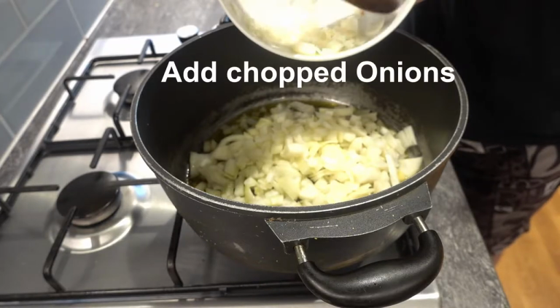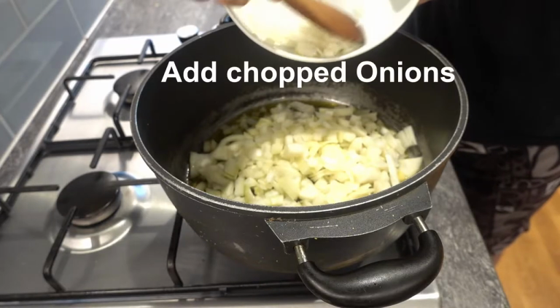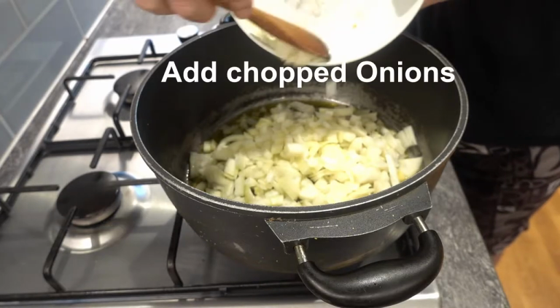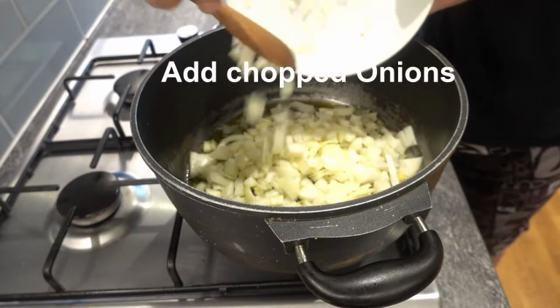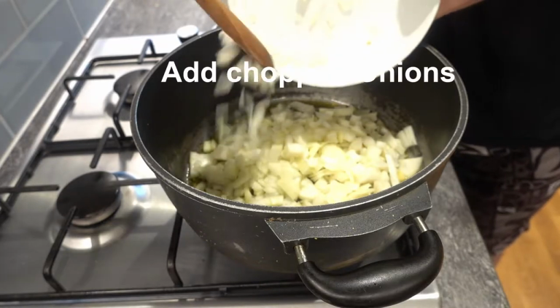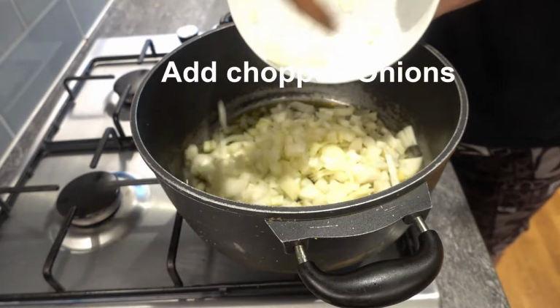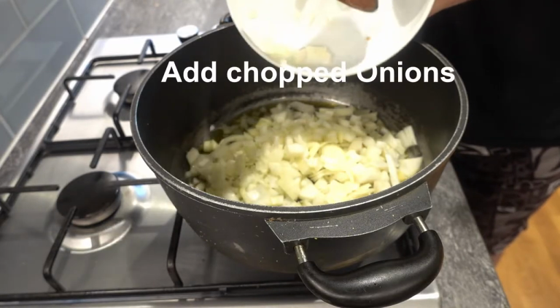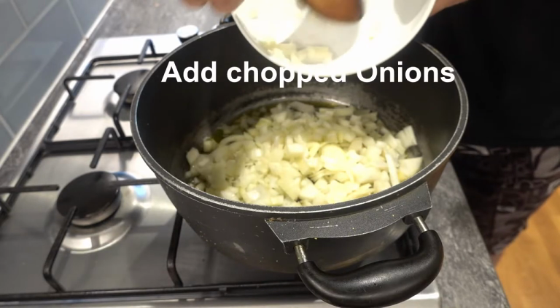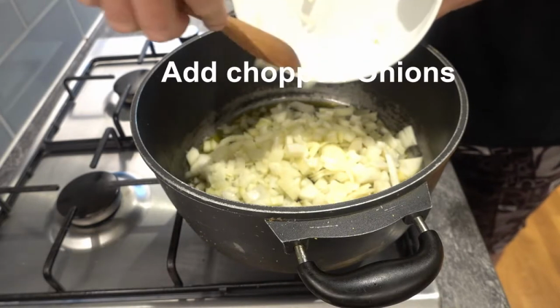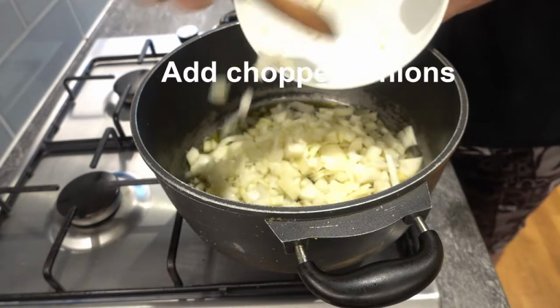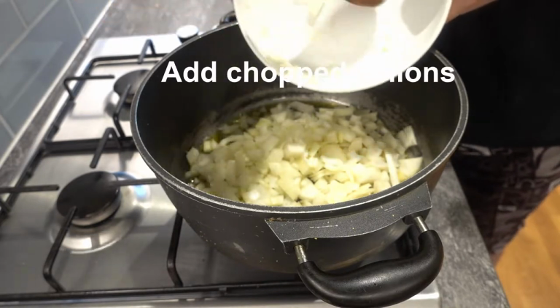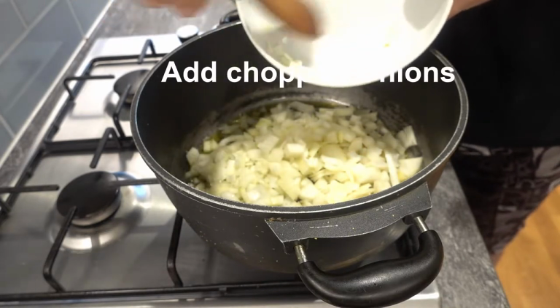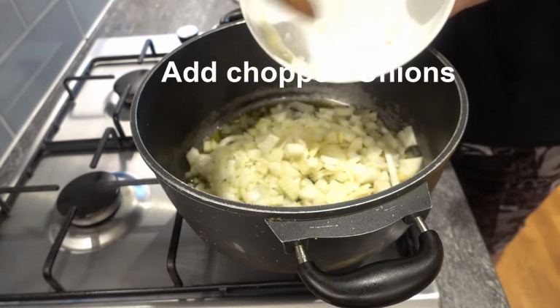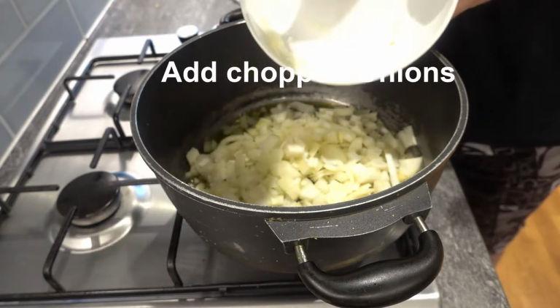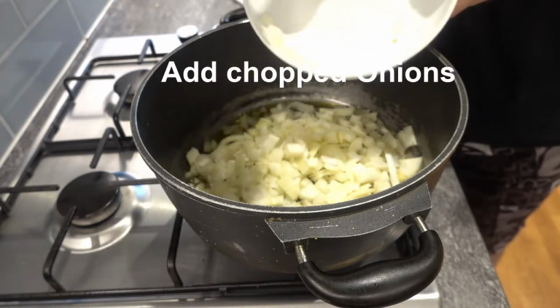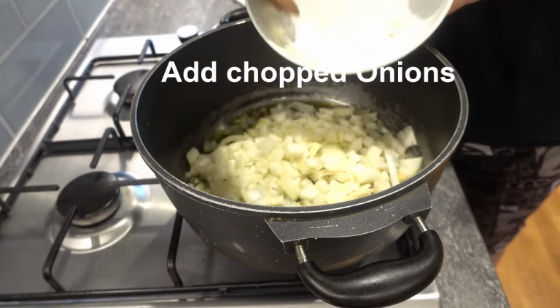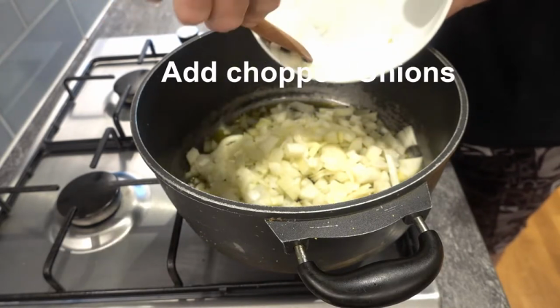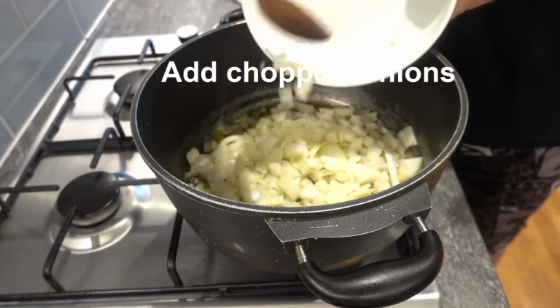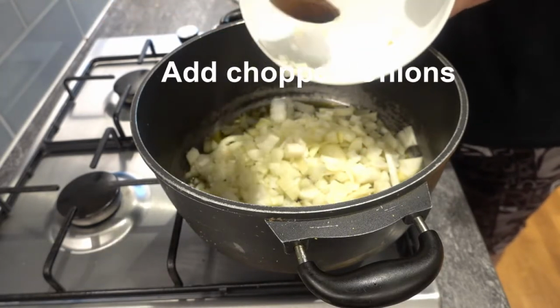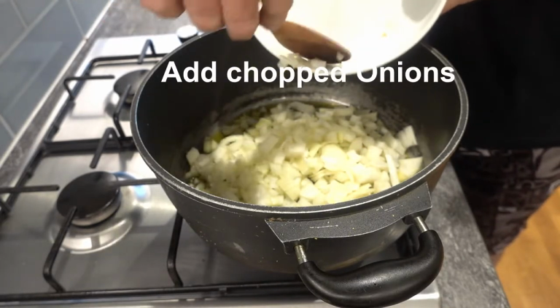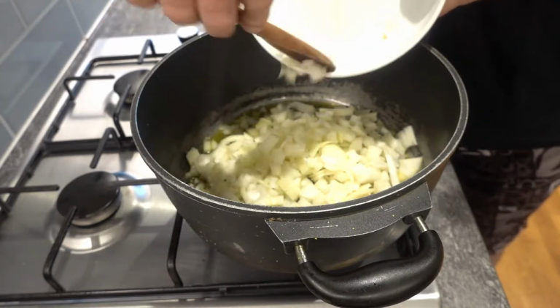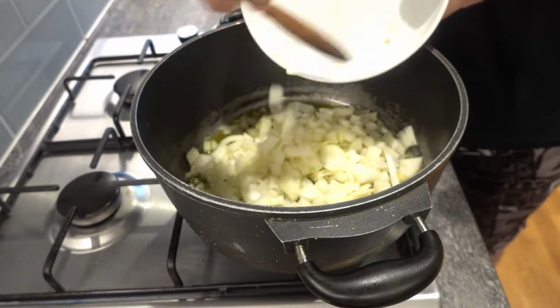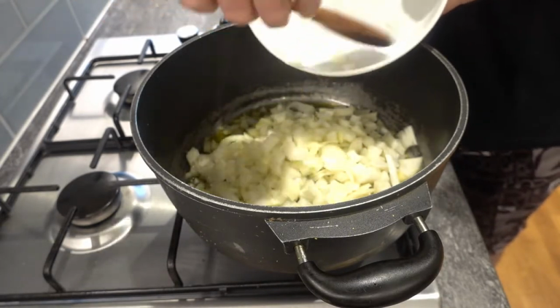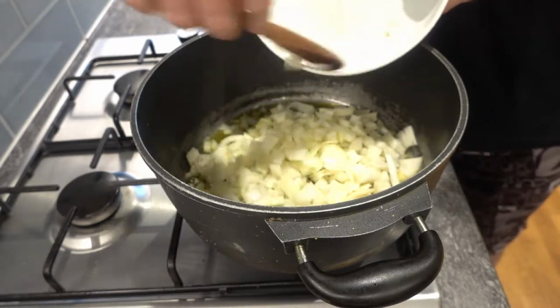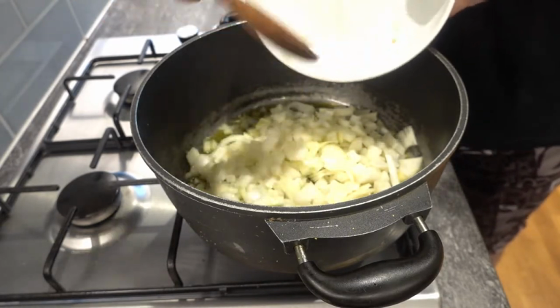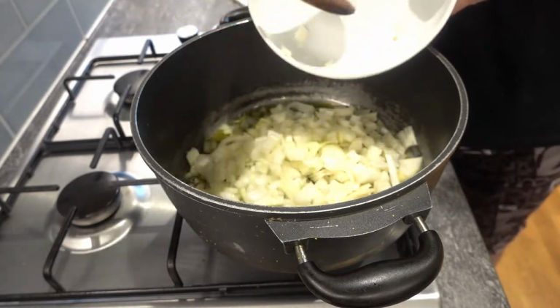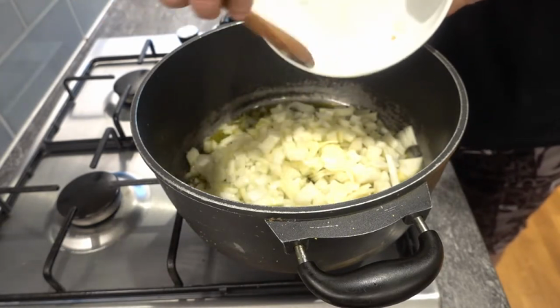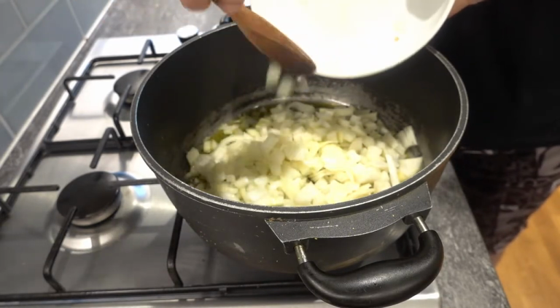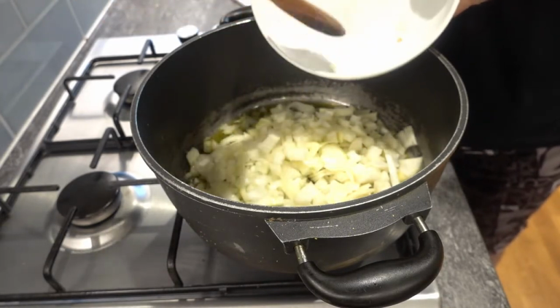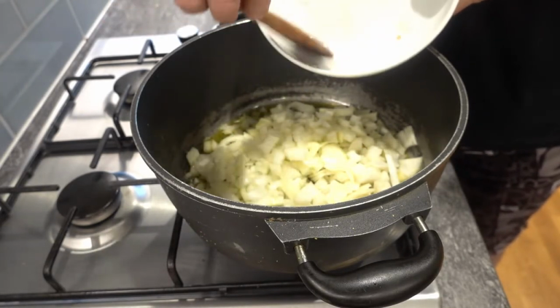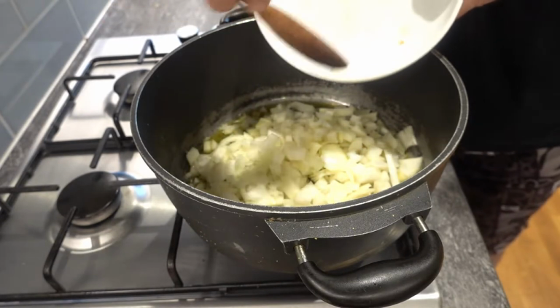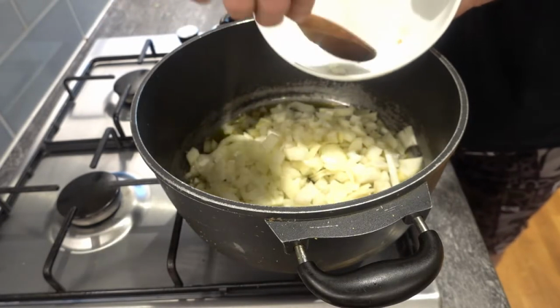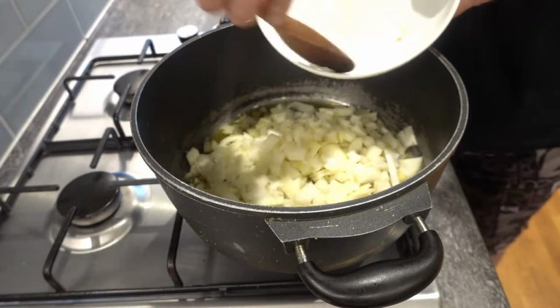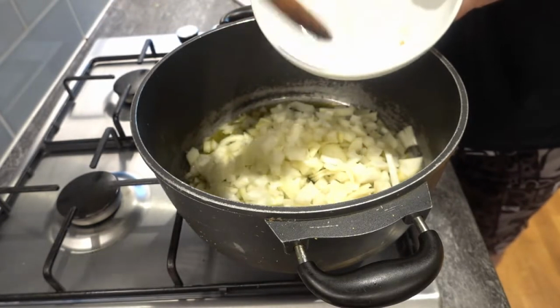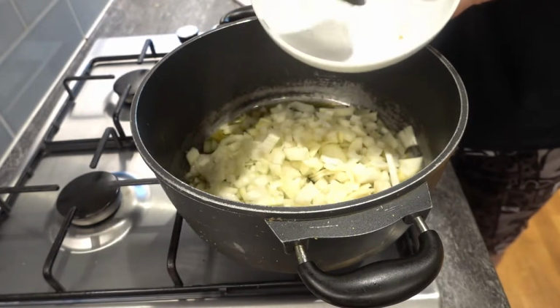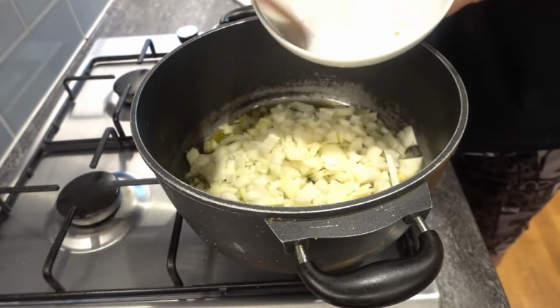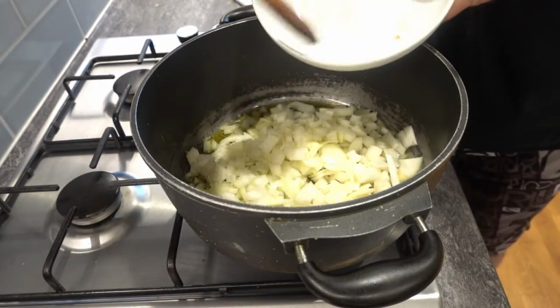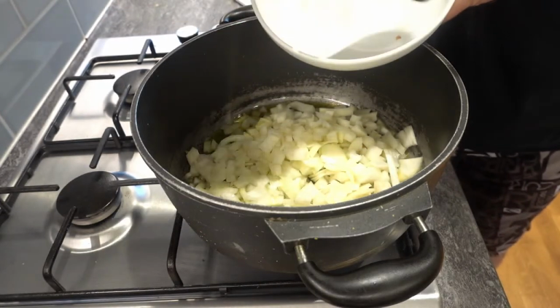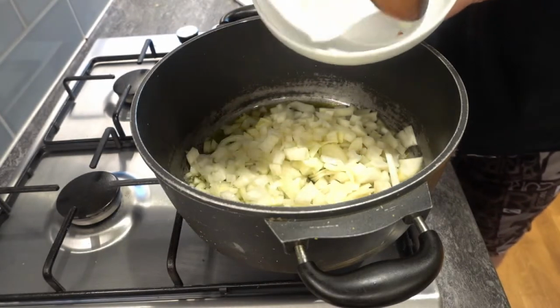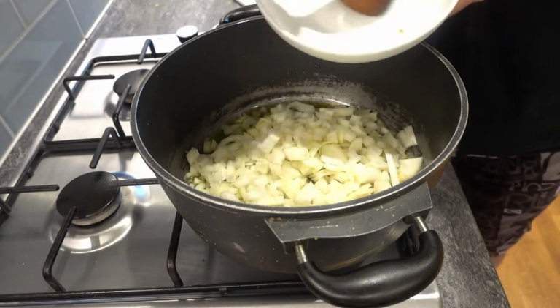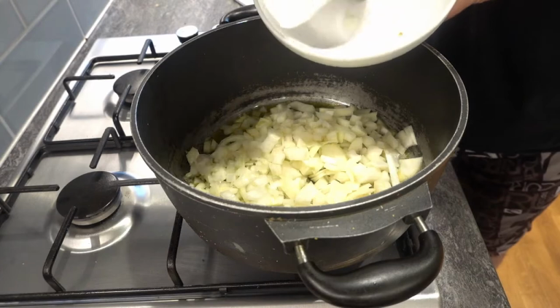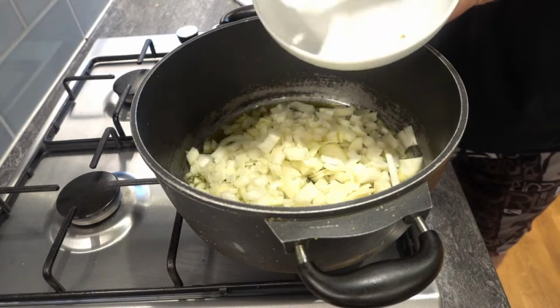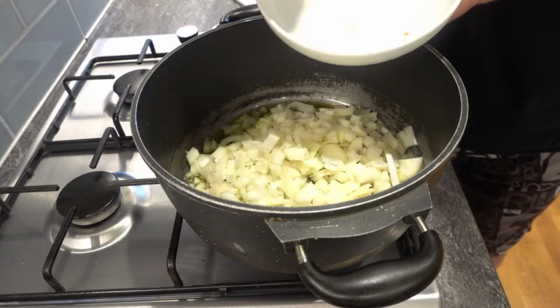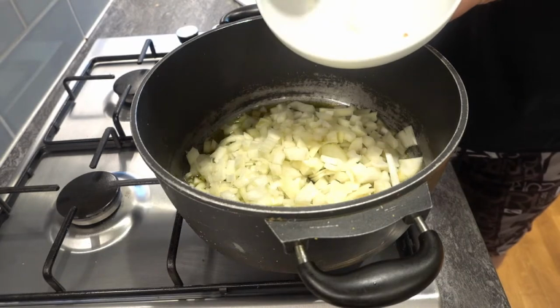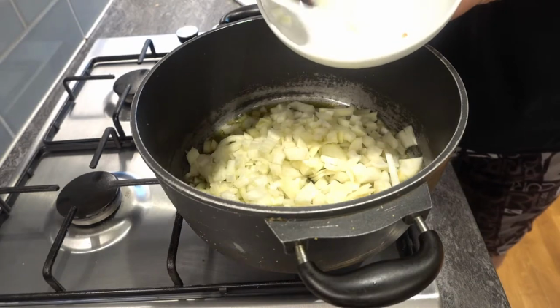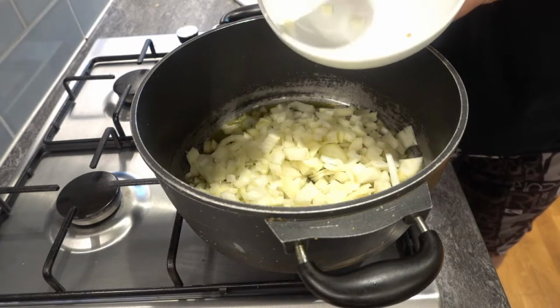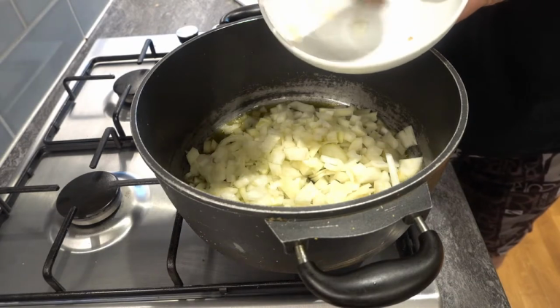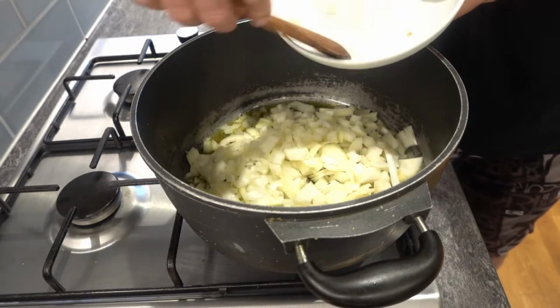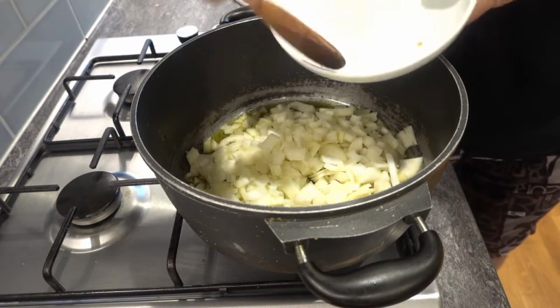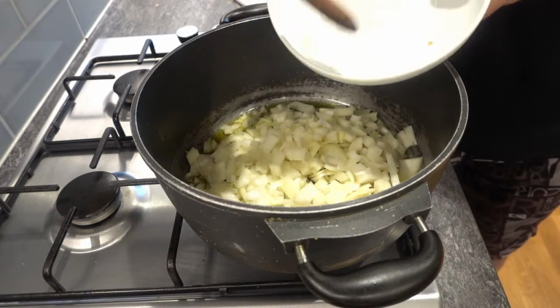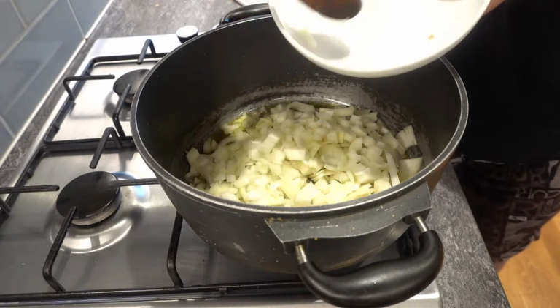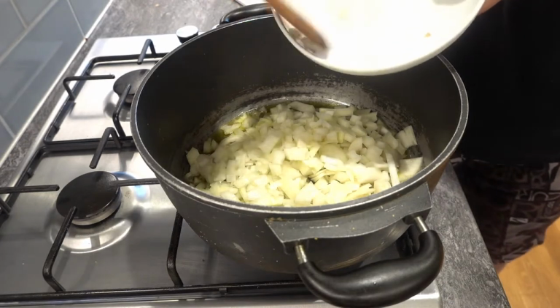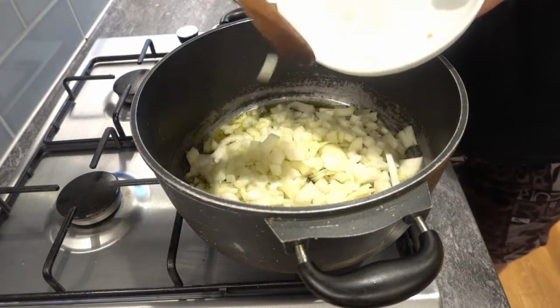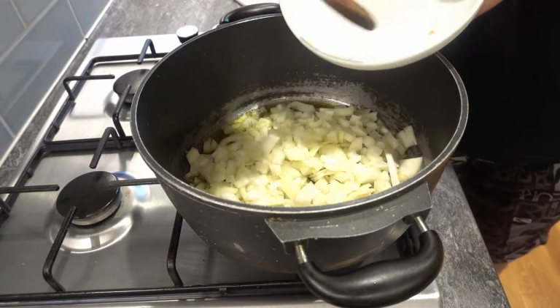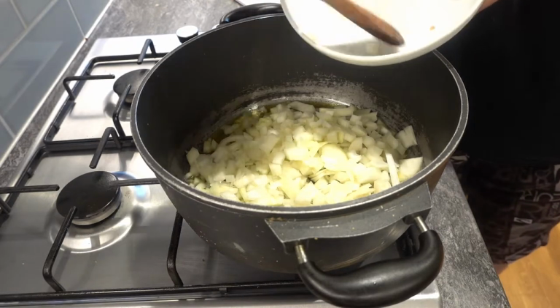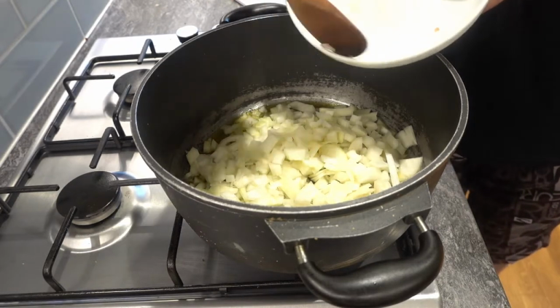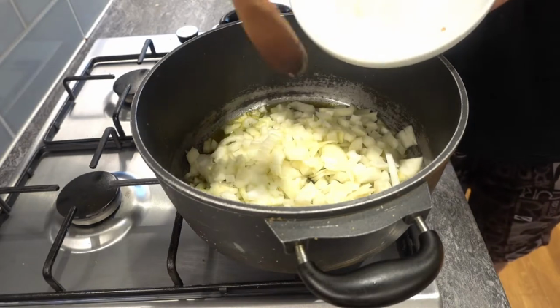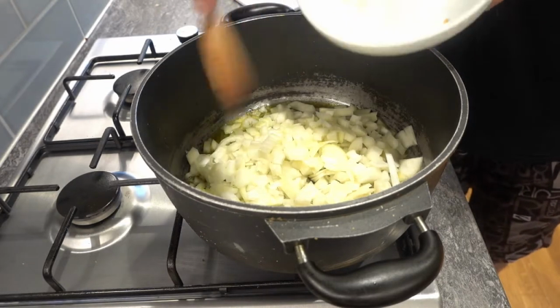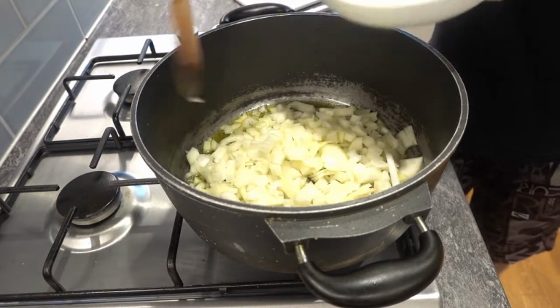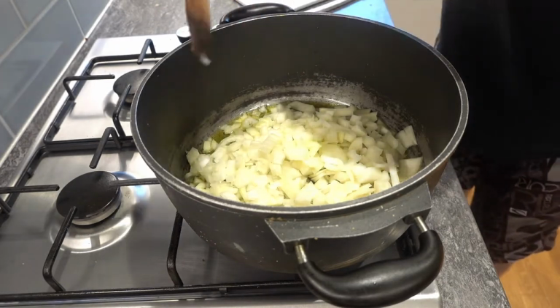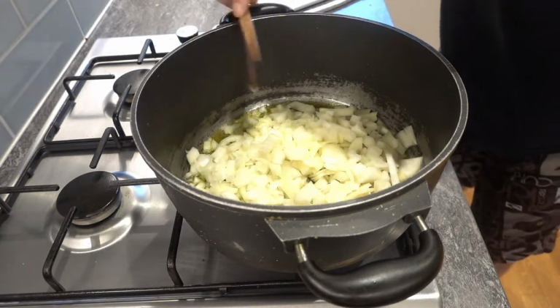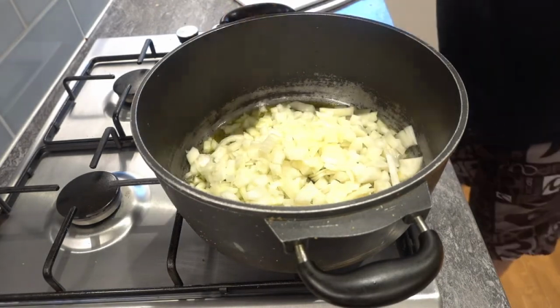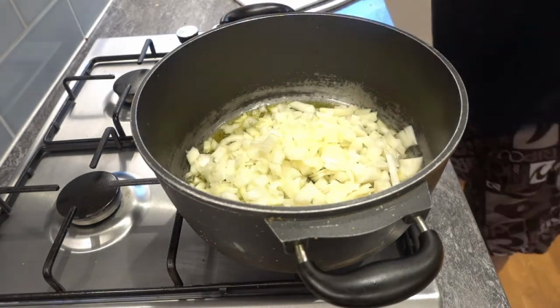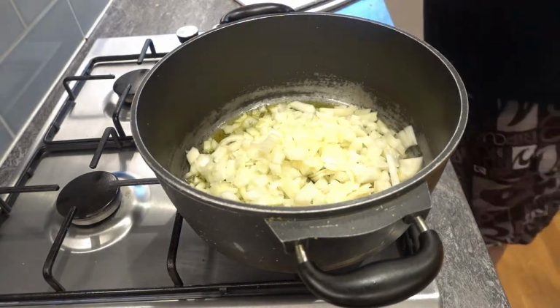Add your onions to the pot. Give them a good stir and let them cook till they start to go translucent, but don't let them go too brown.